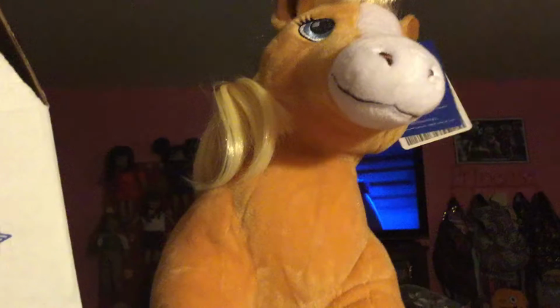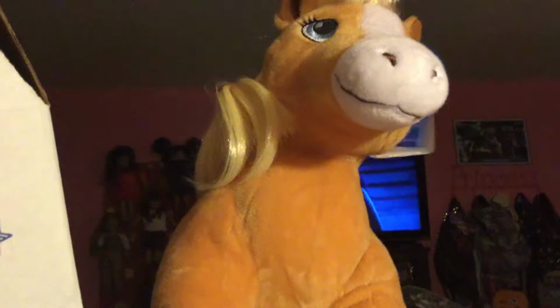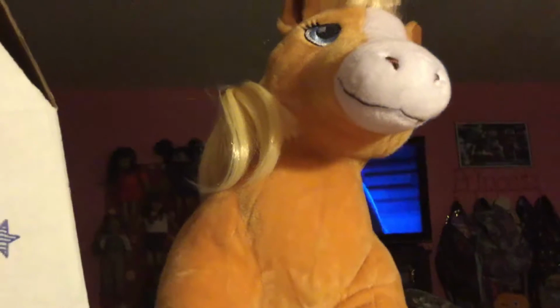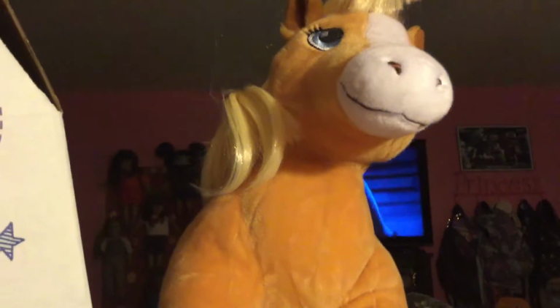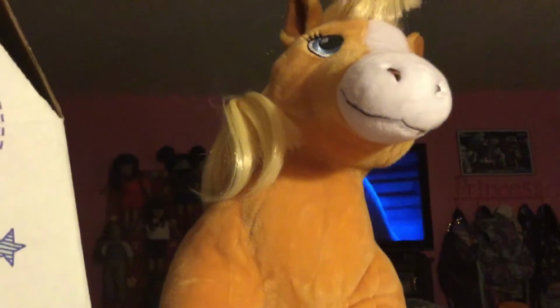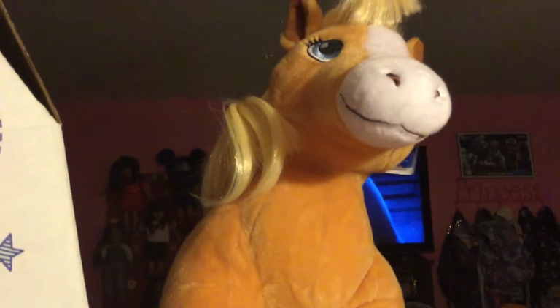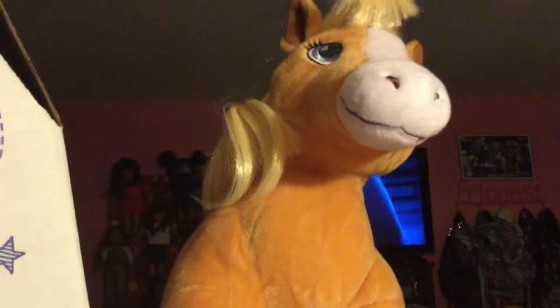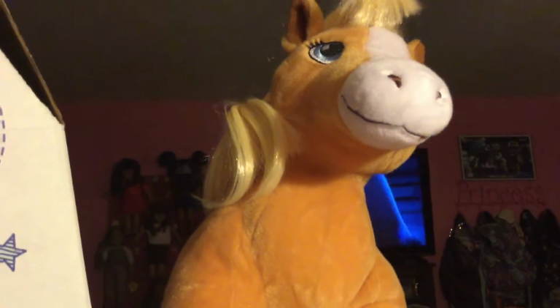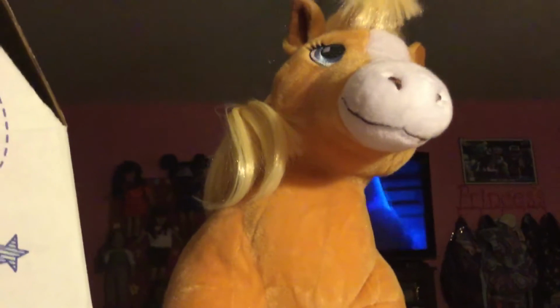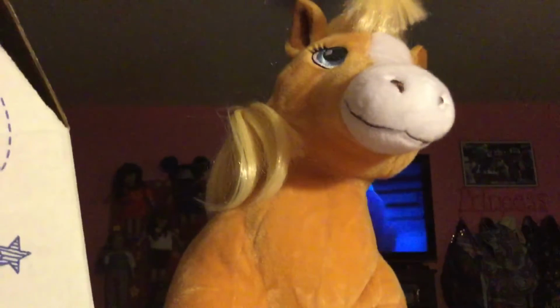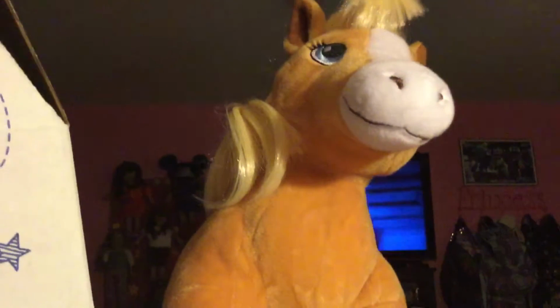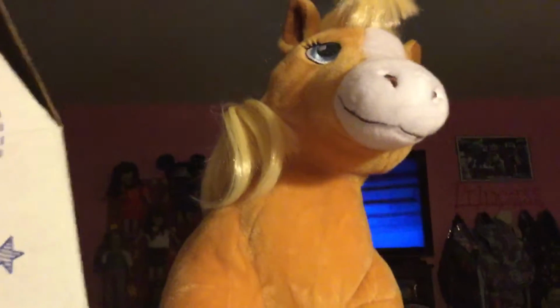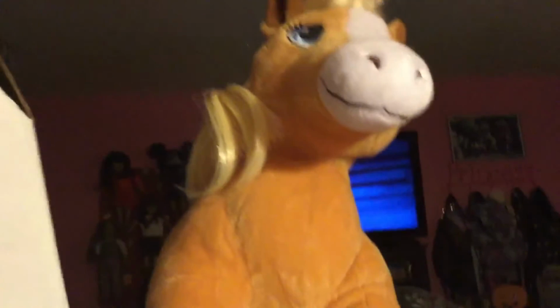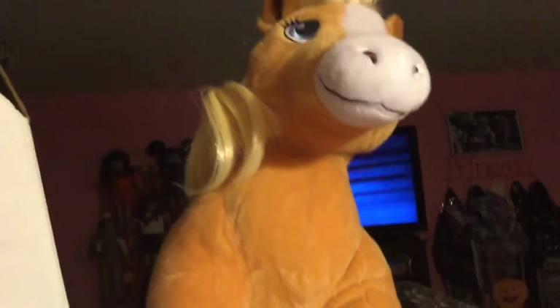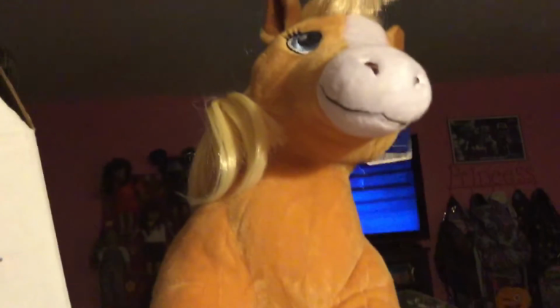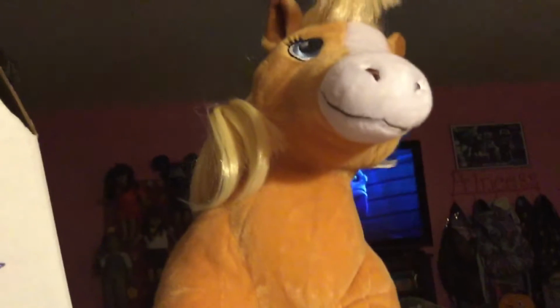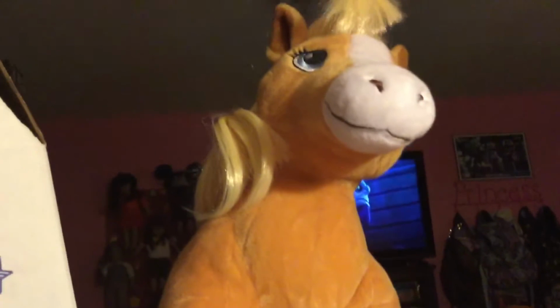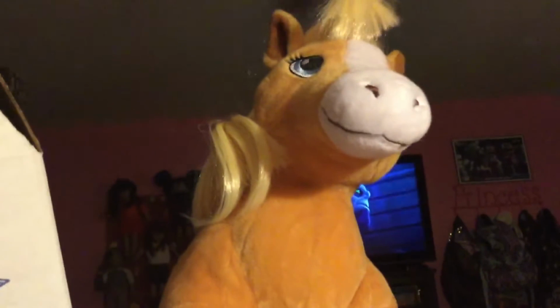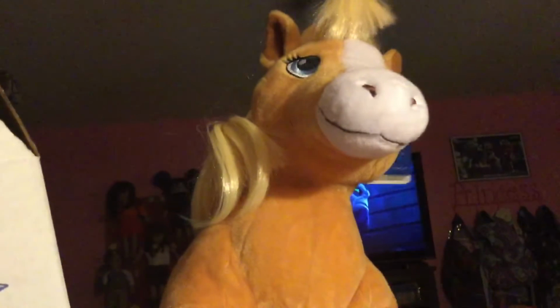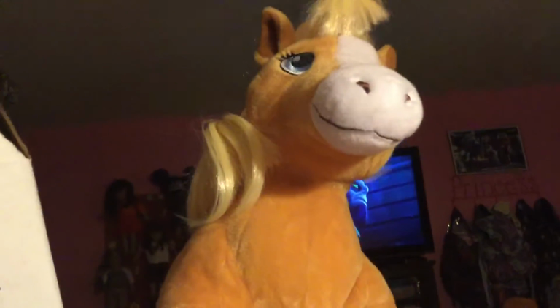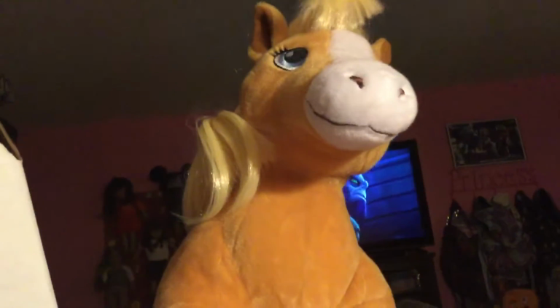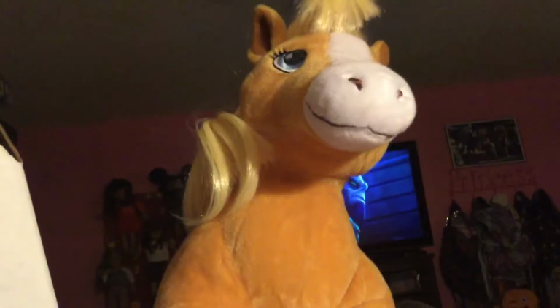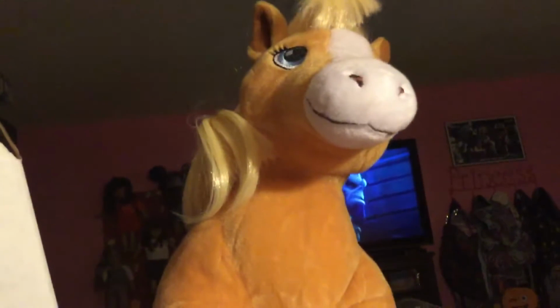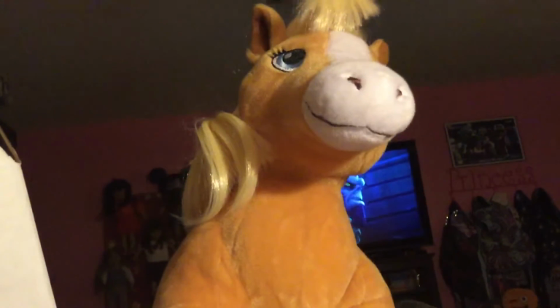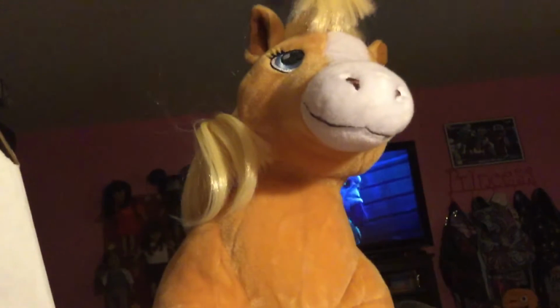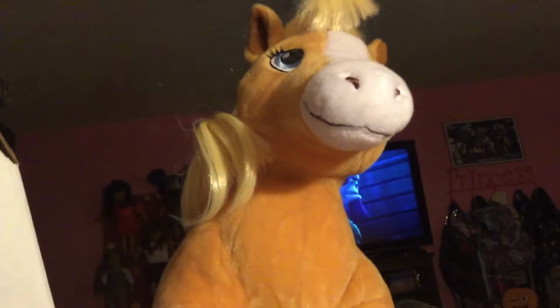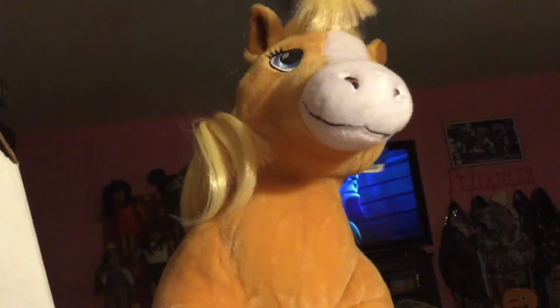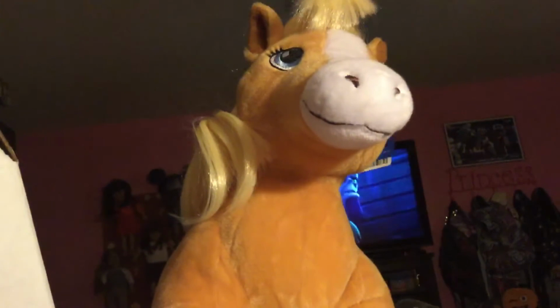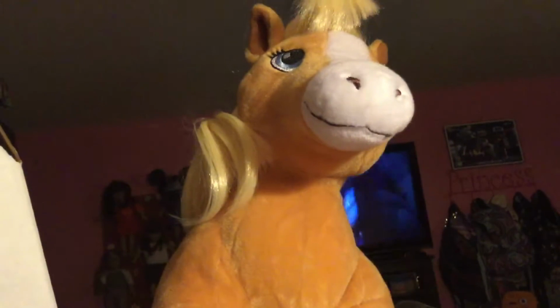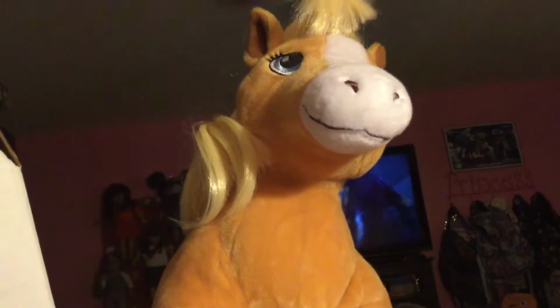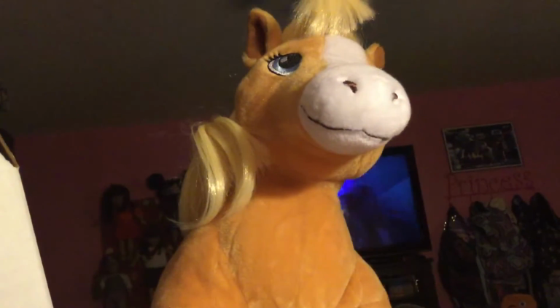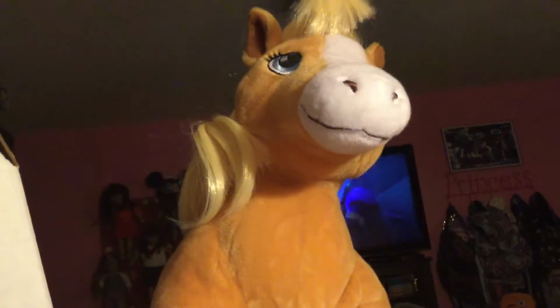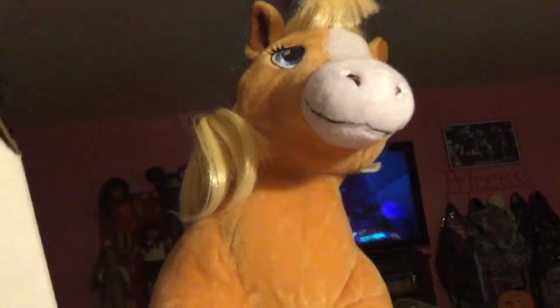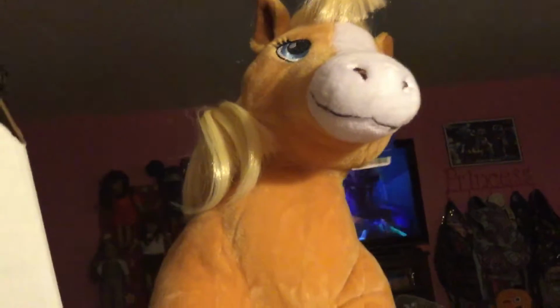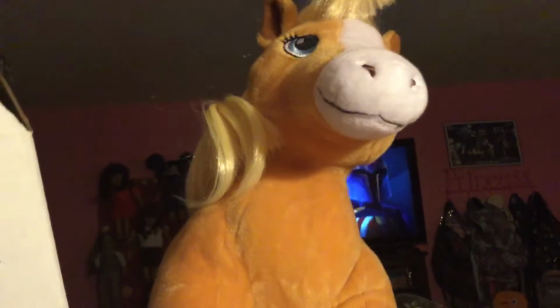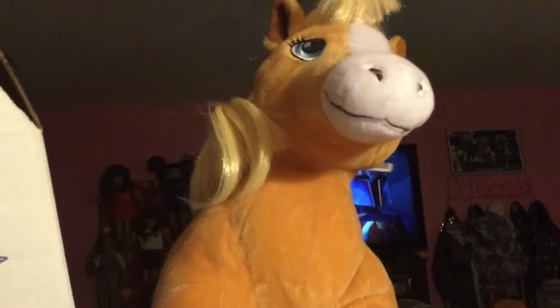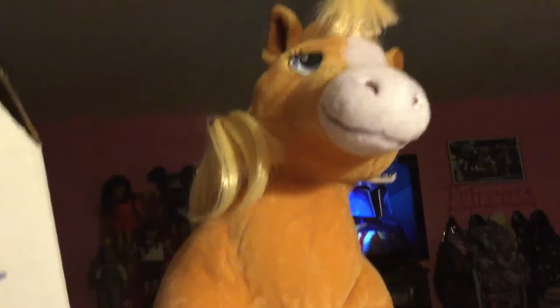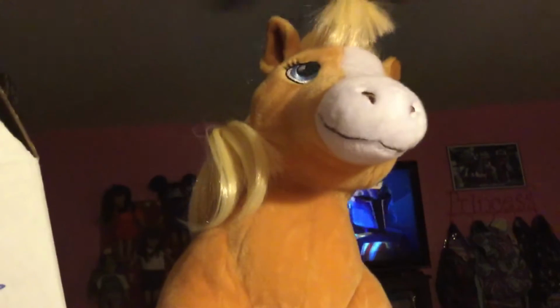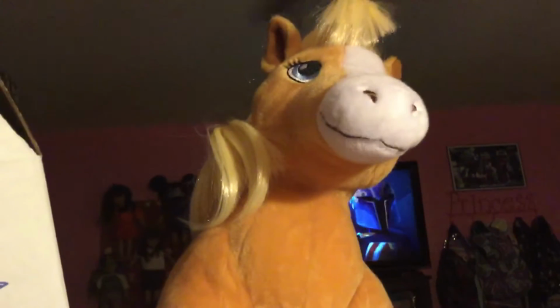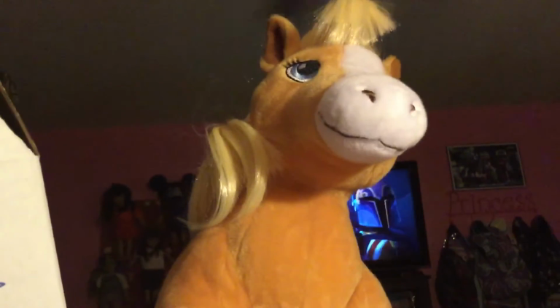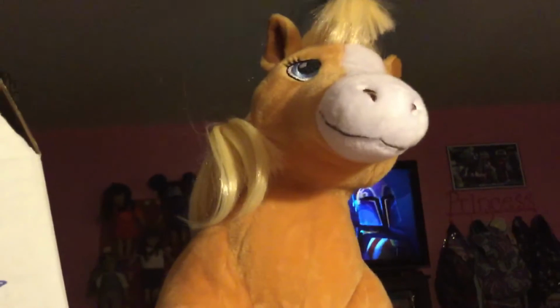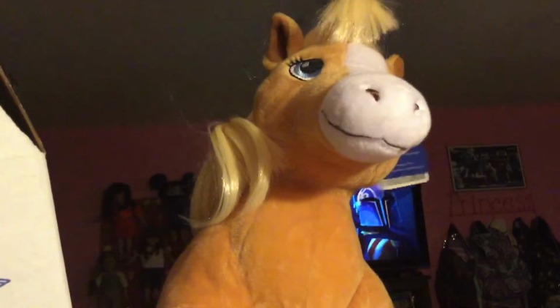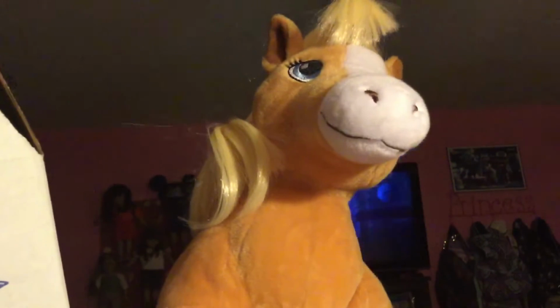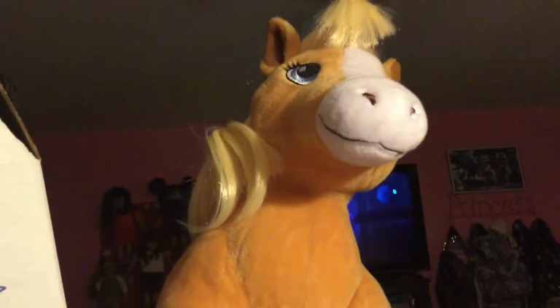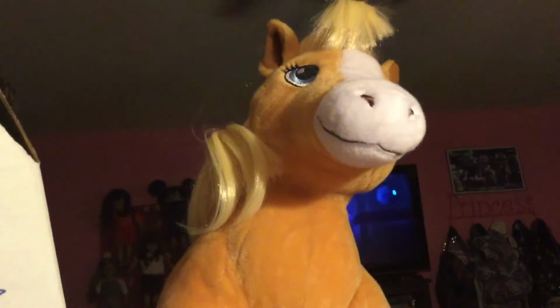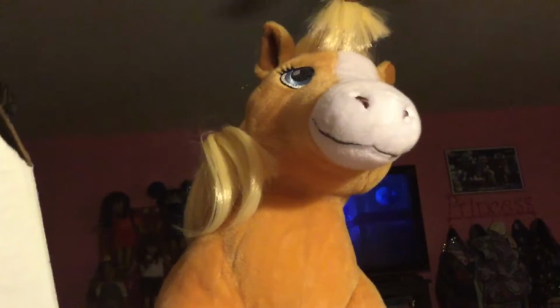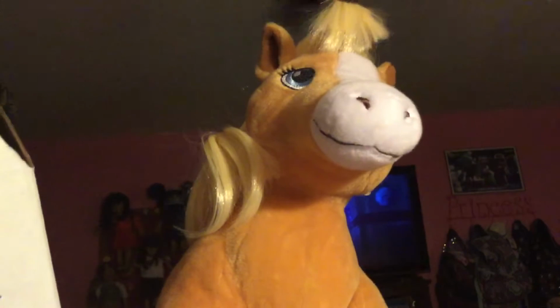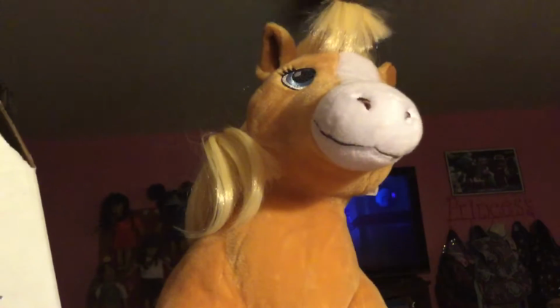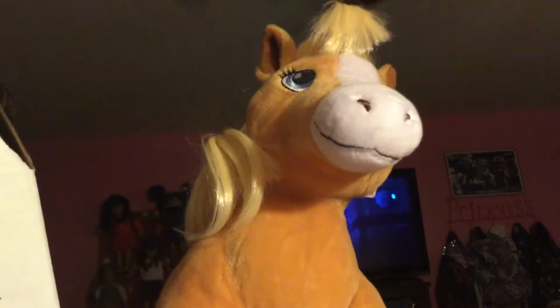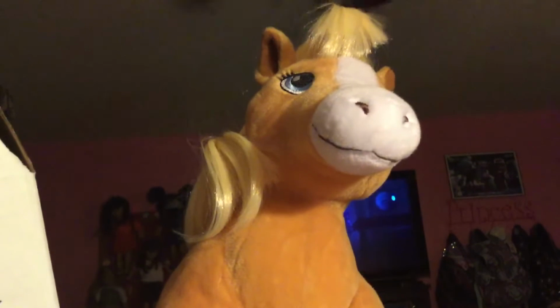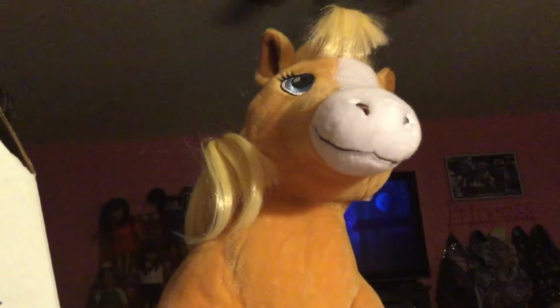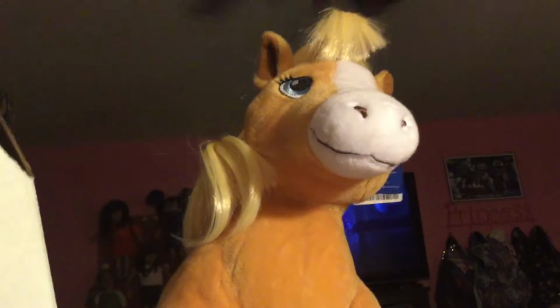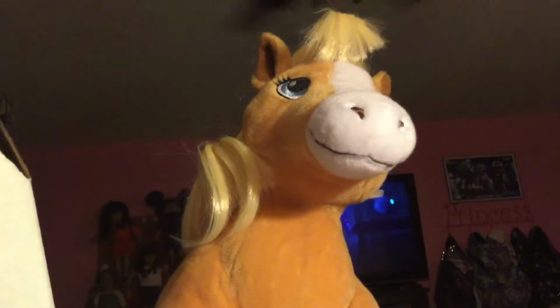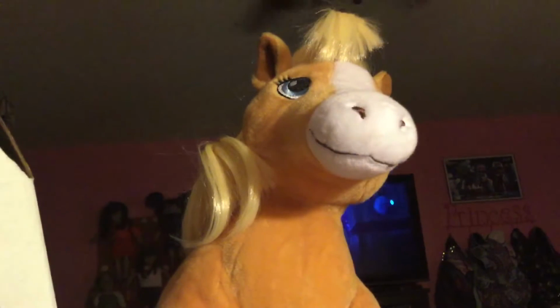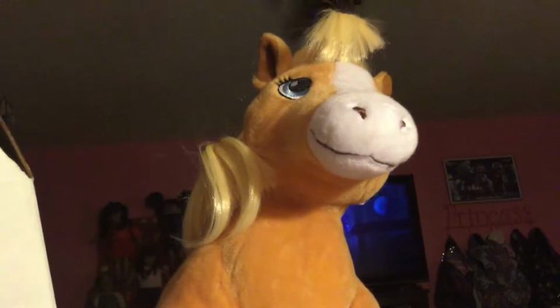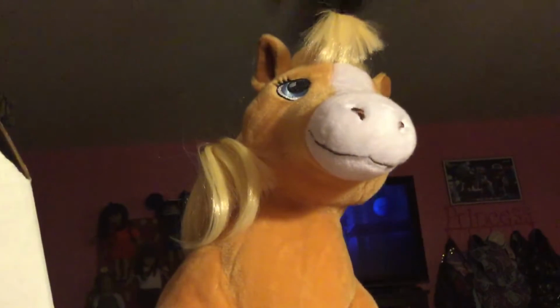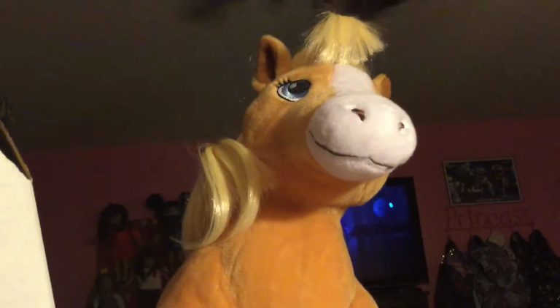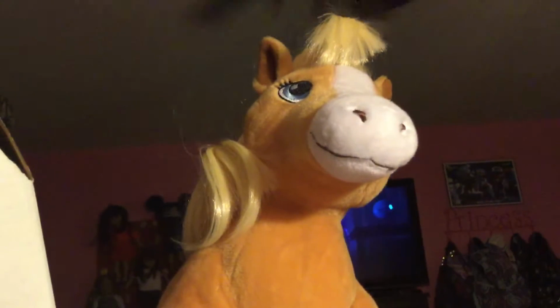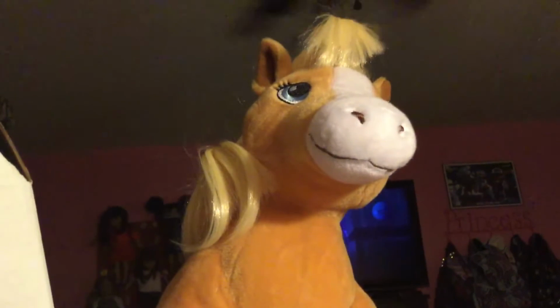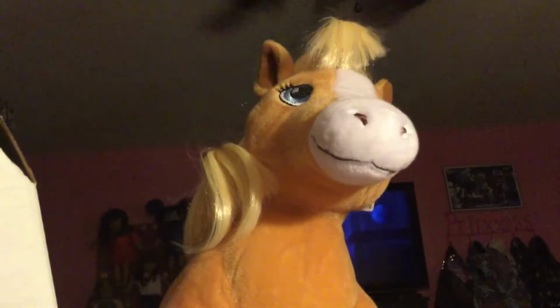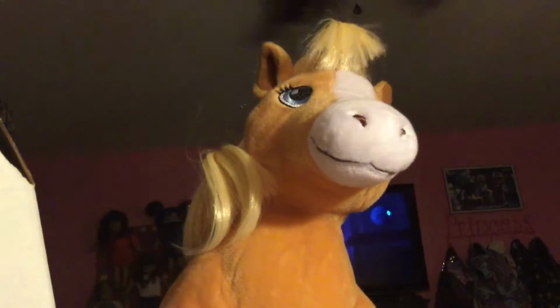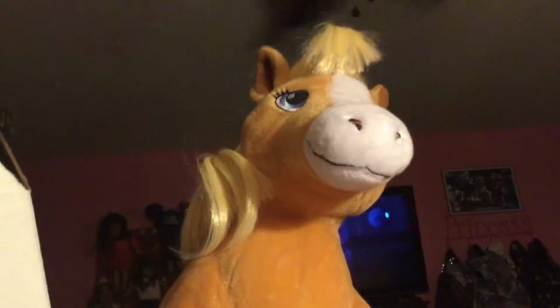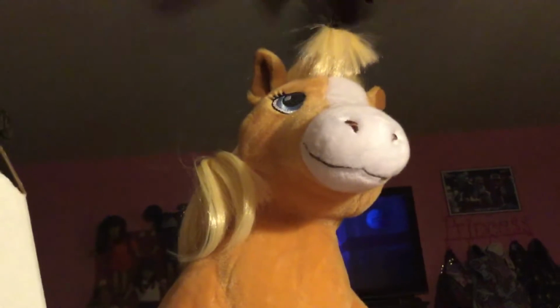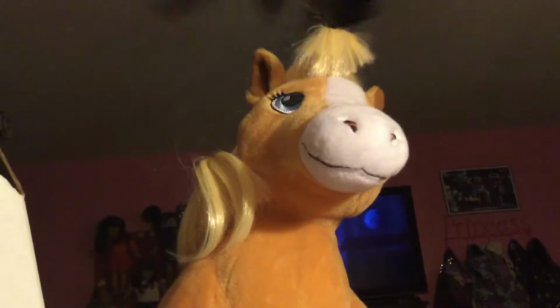Hey YouTube, Build-A-Bear Kim17 here. Just want to show you two Build-A-Bears that I got from Build-A-Bear today.